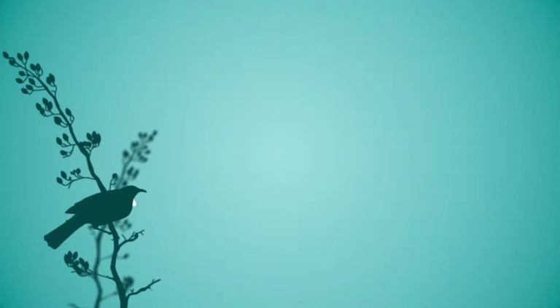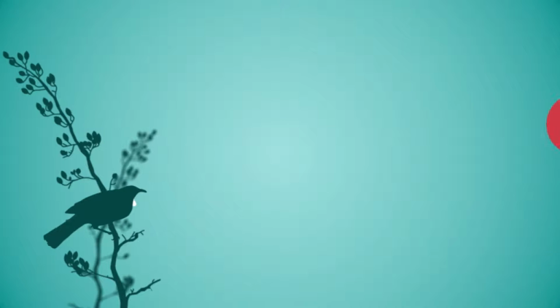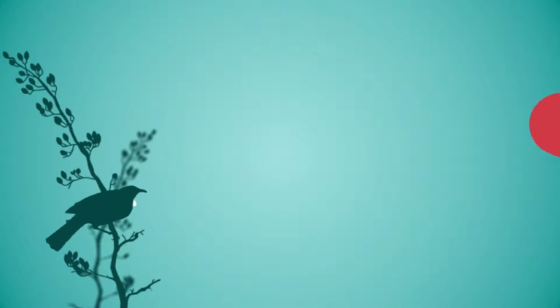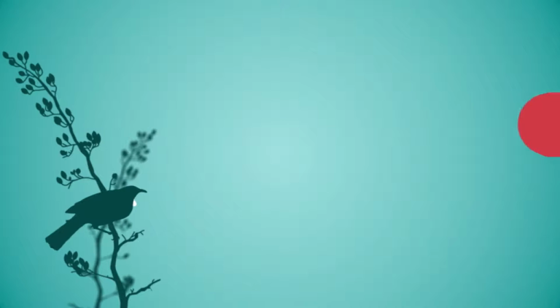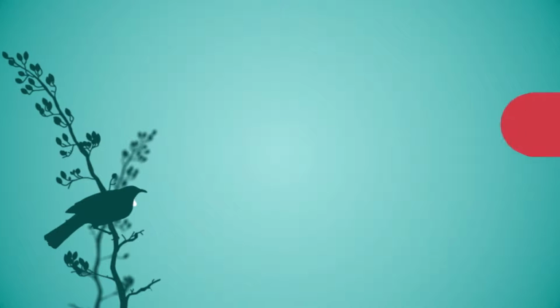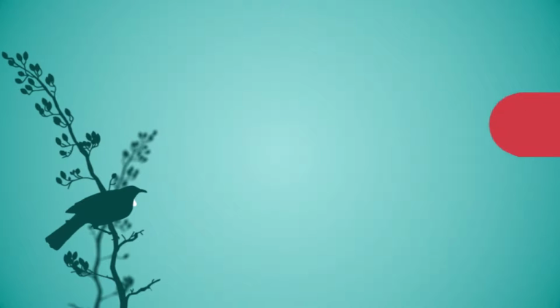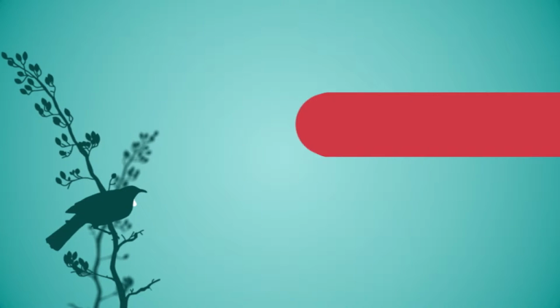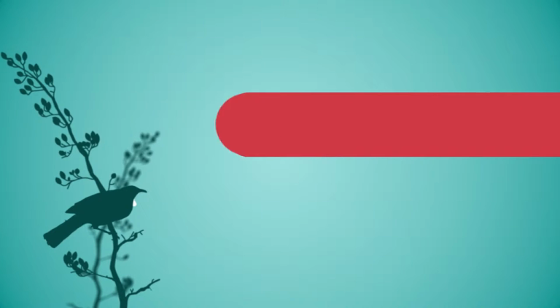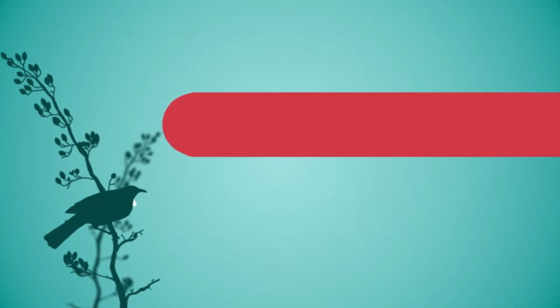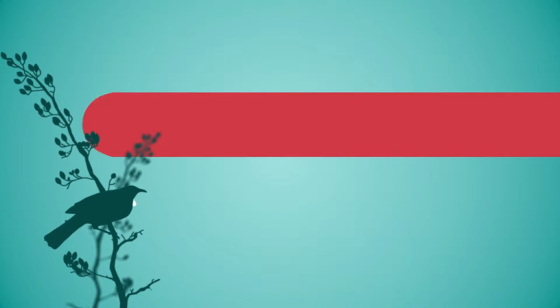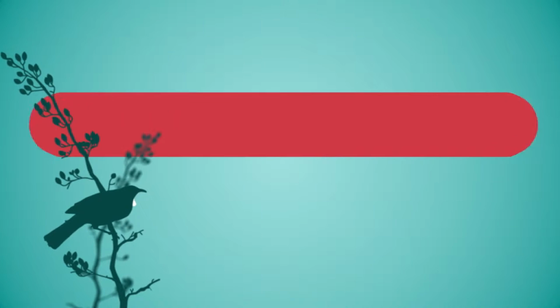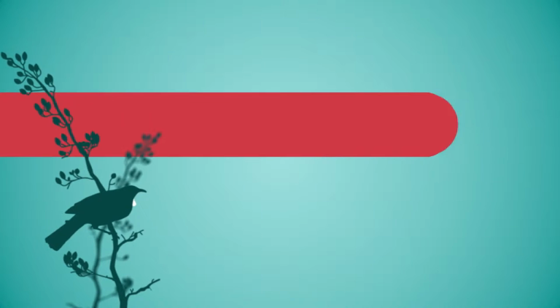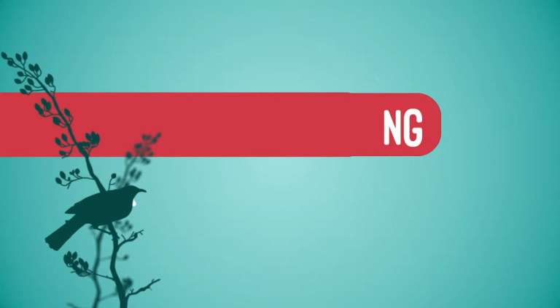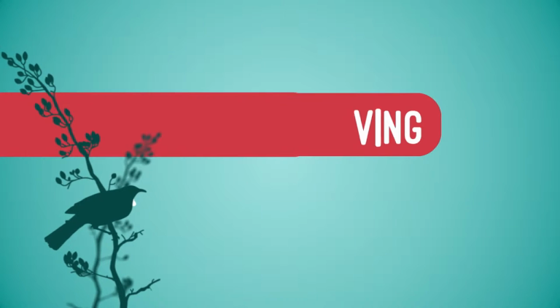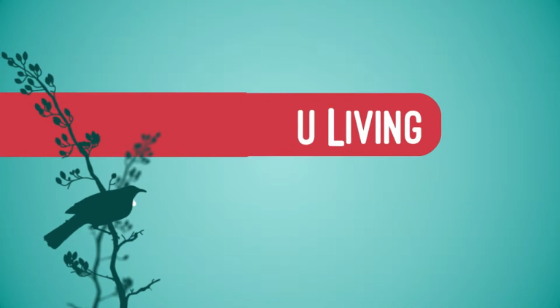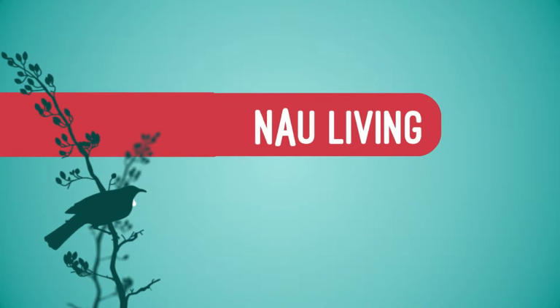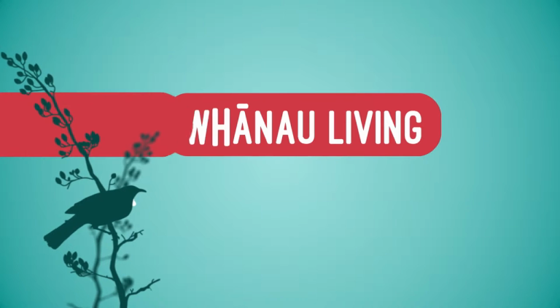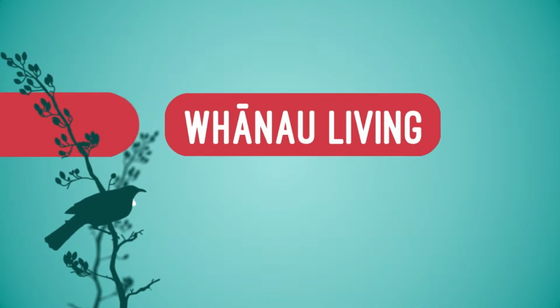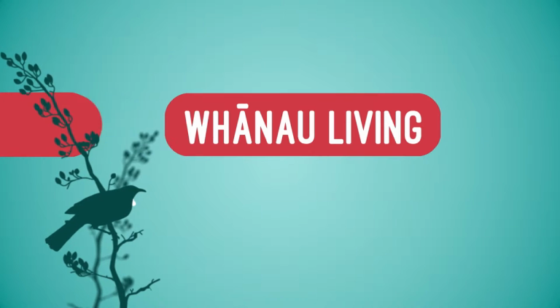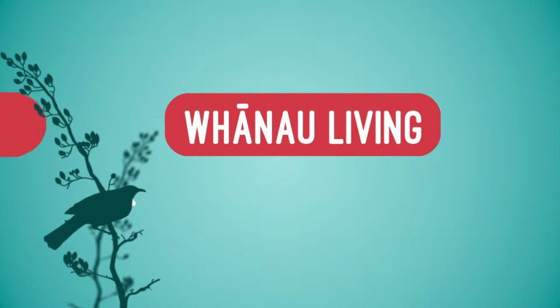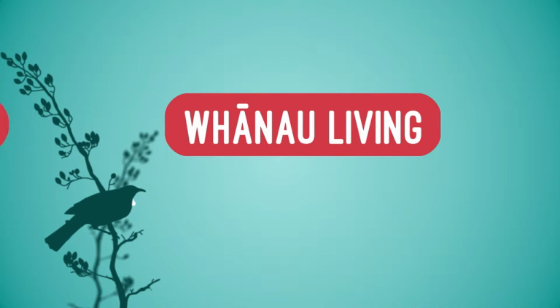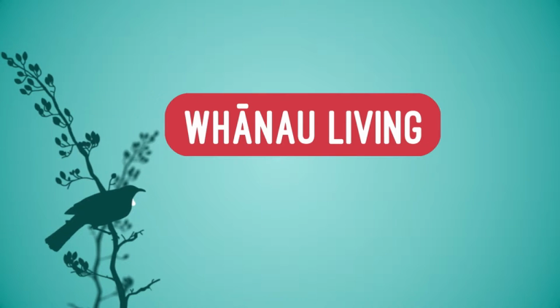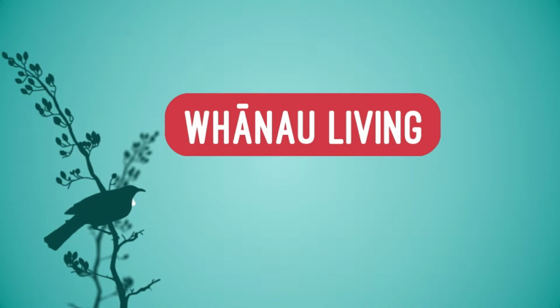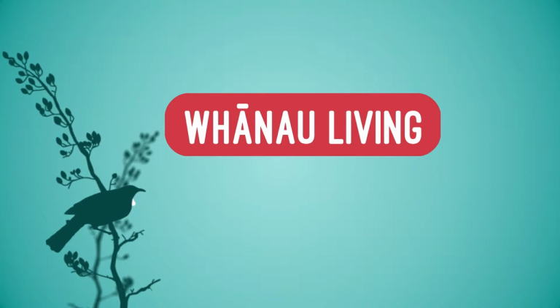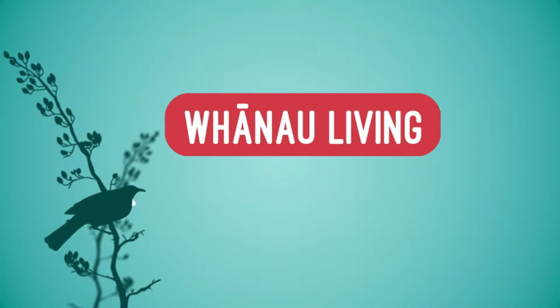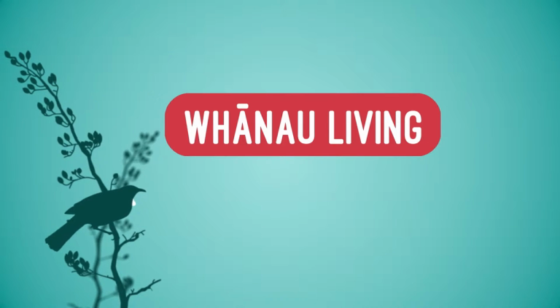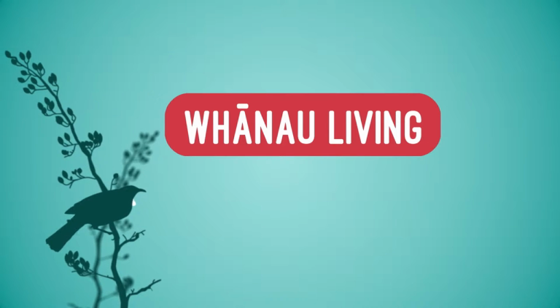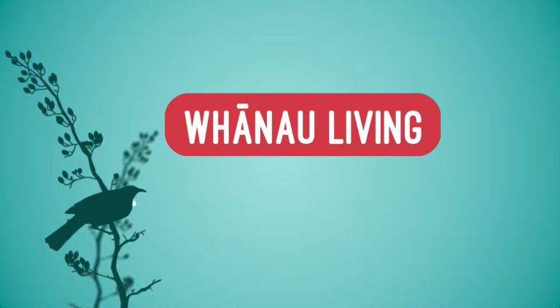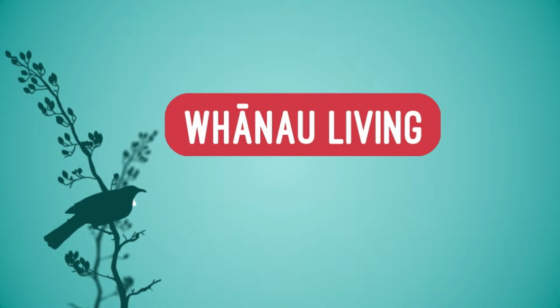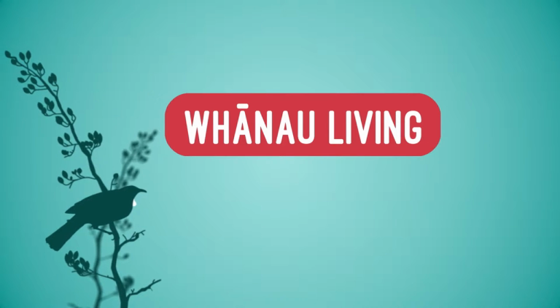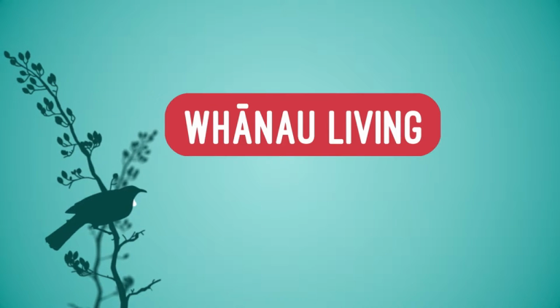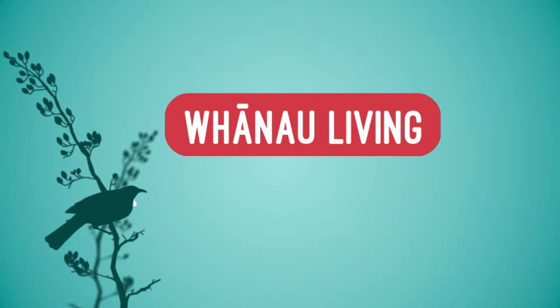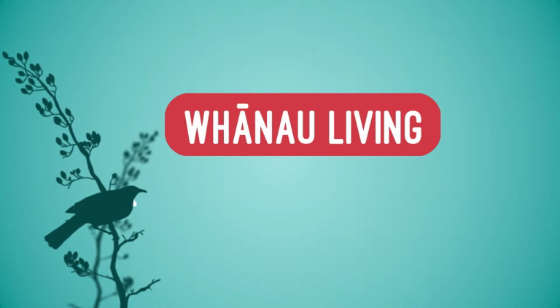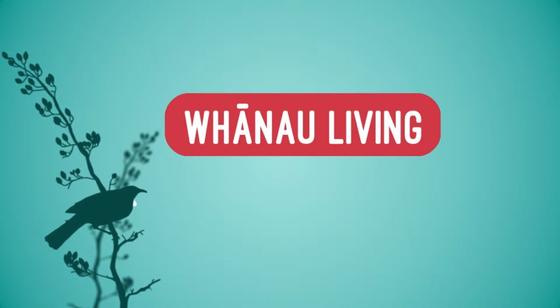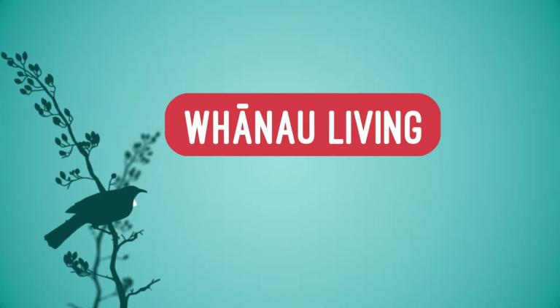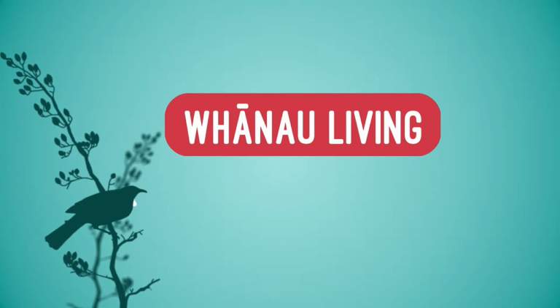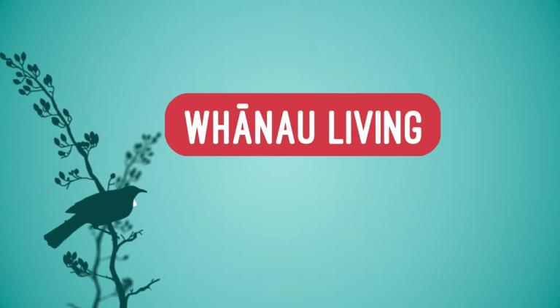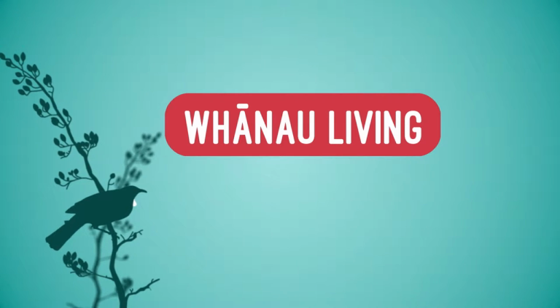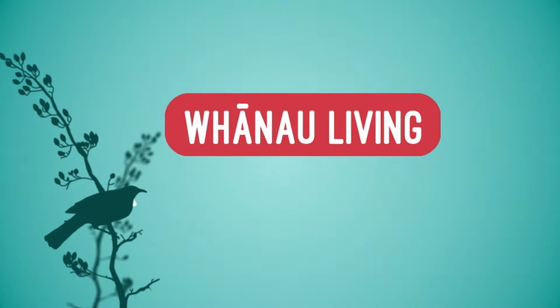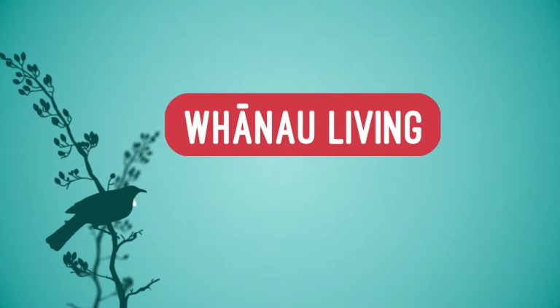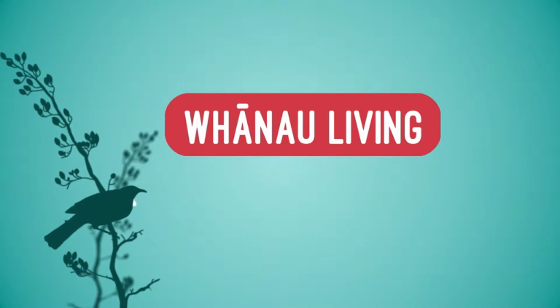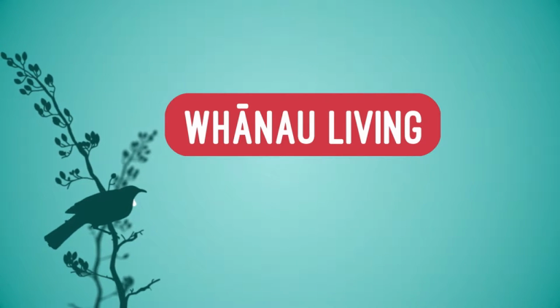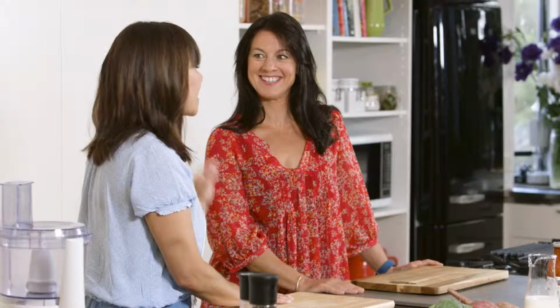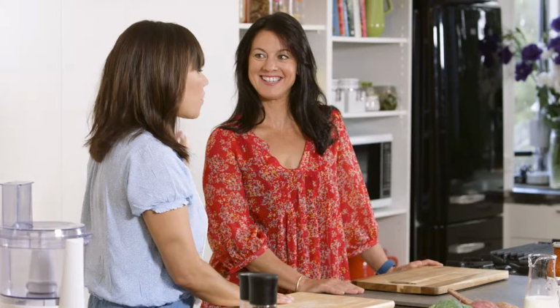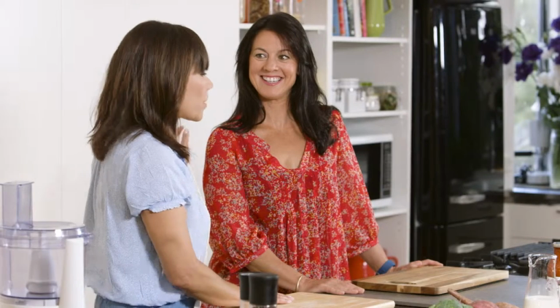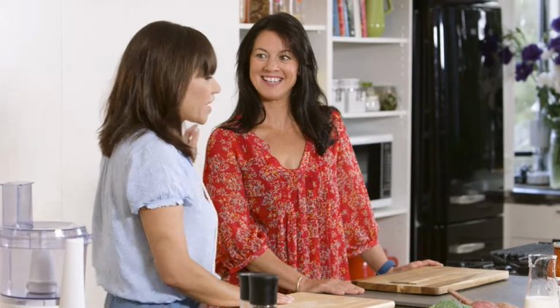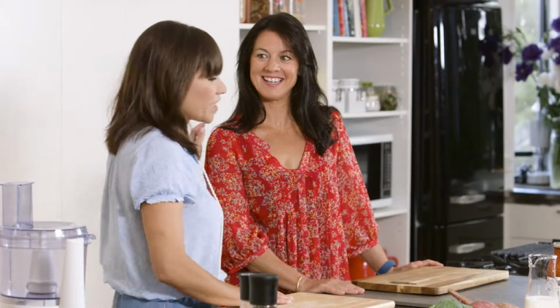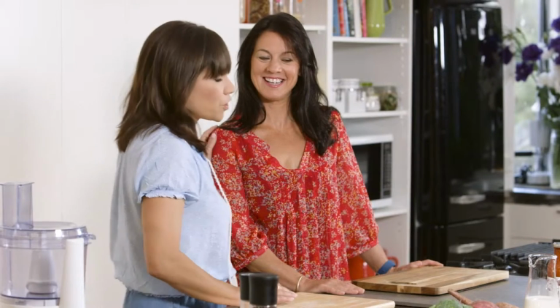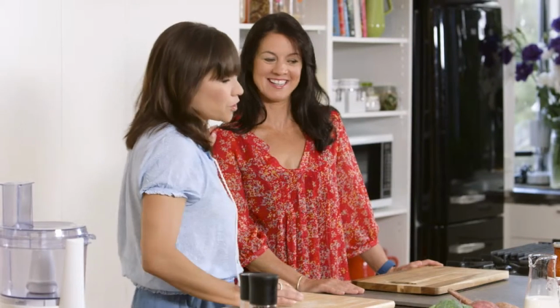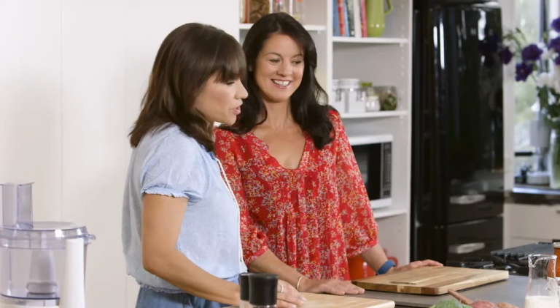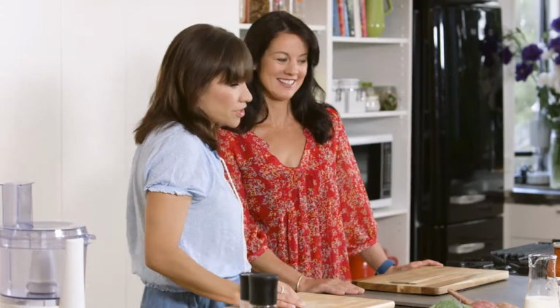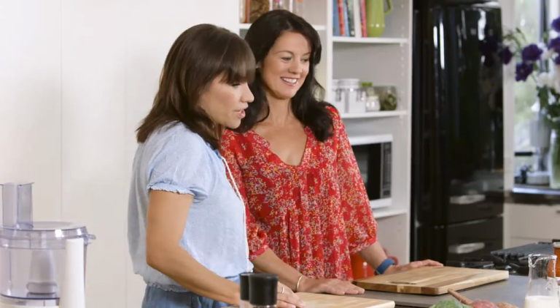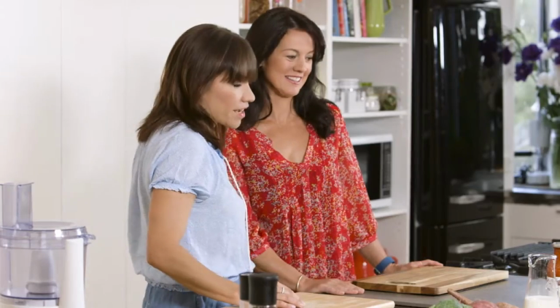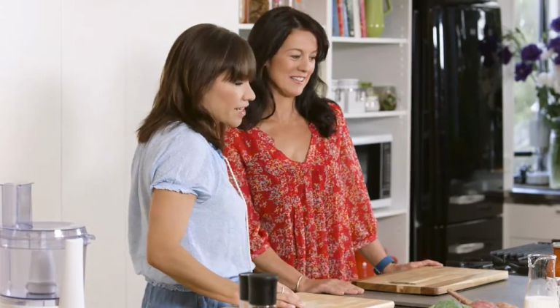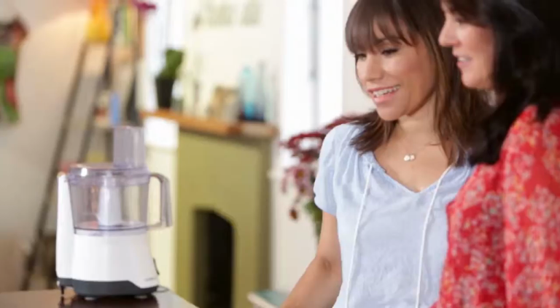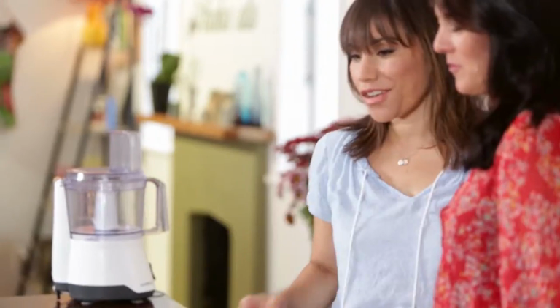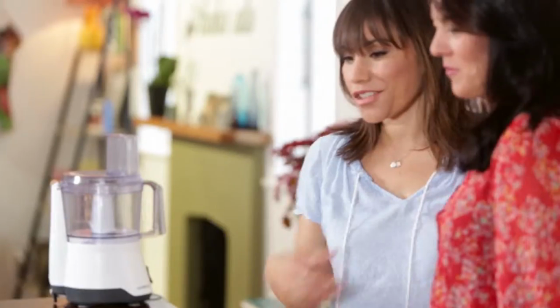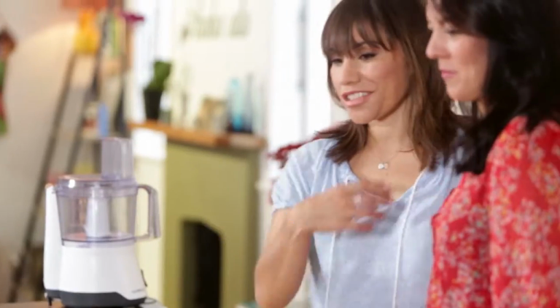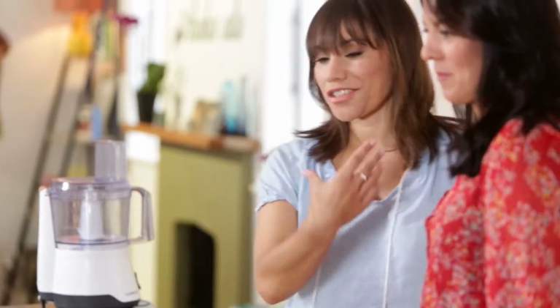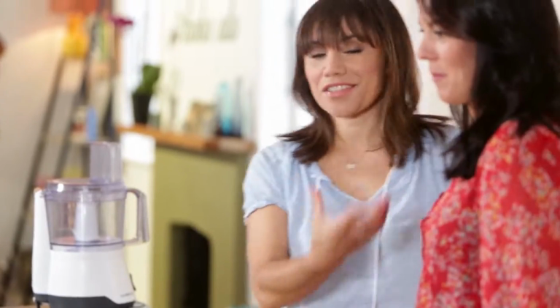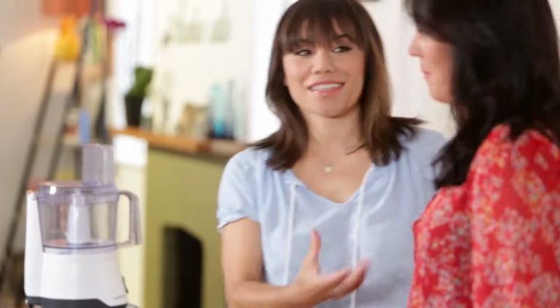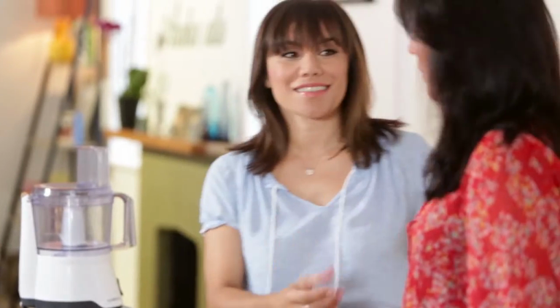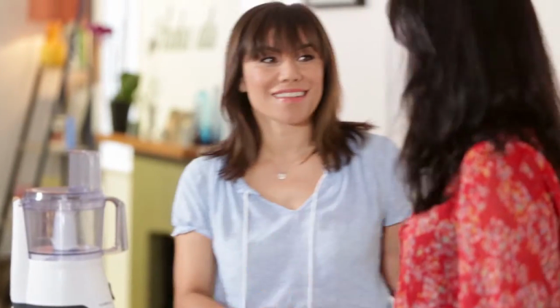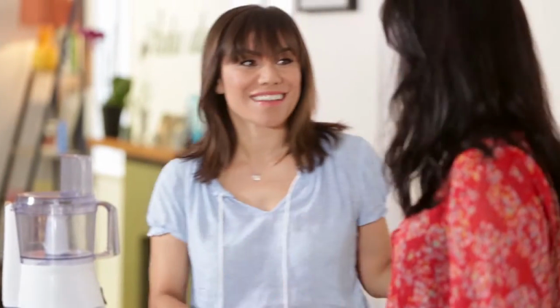Kia ora Vanessa, nau mai, hoki mai, great to see you again. Wonderful to see you. And now we get you to shine and not just your sister.